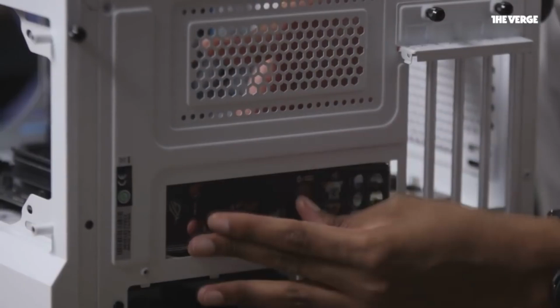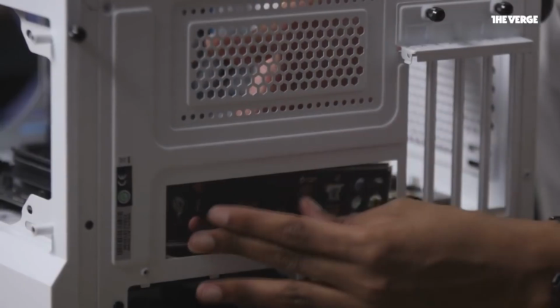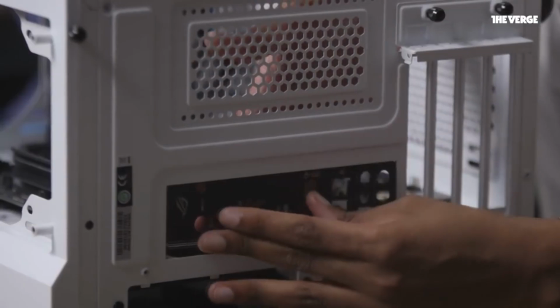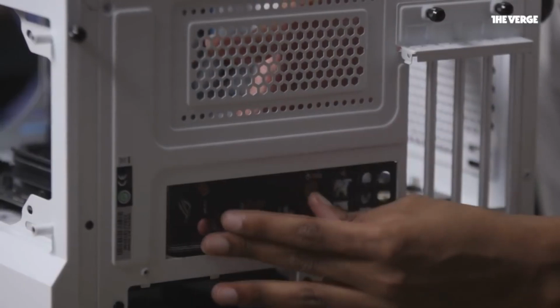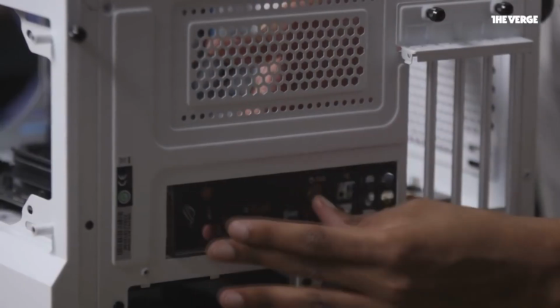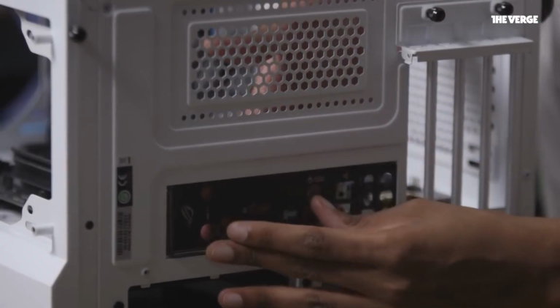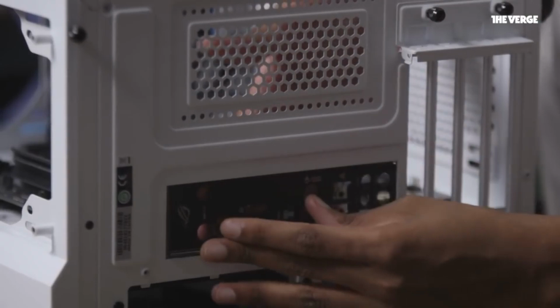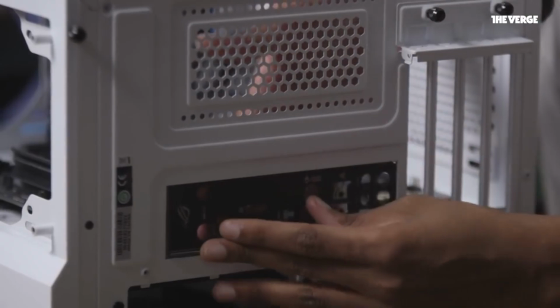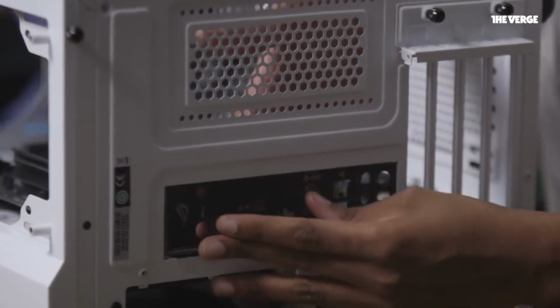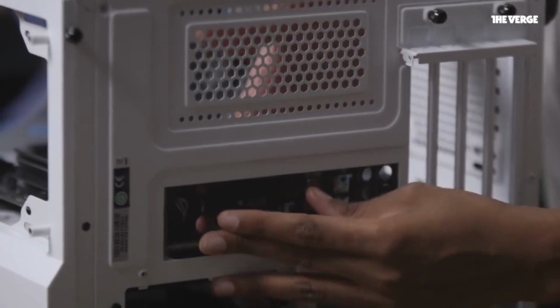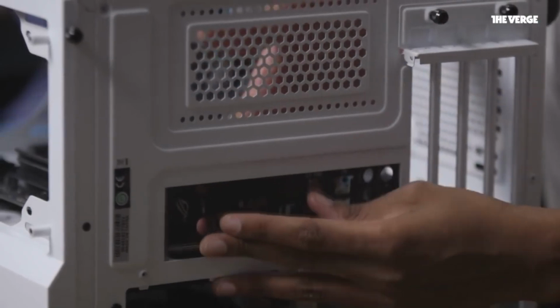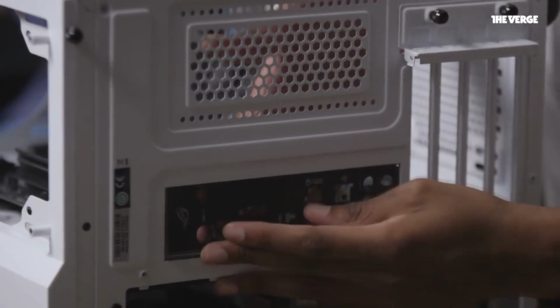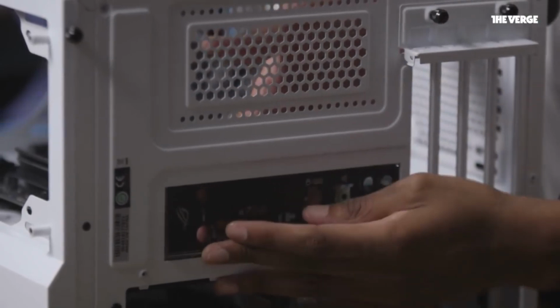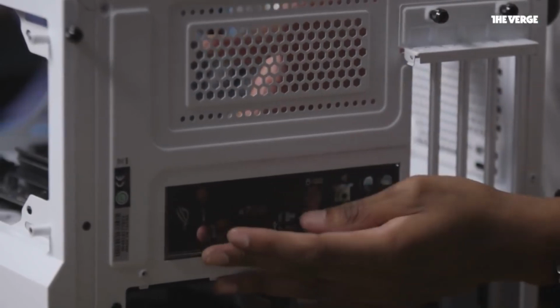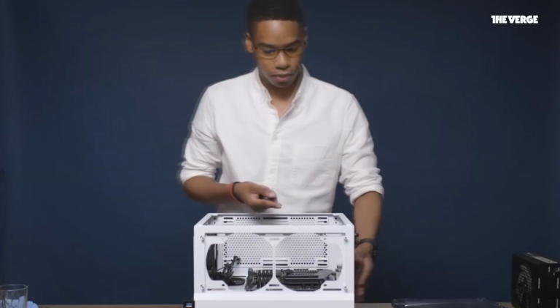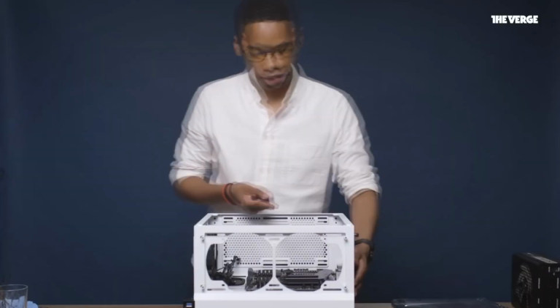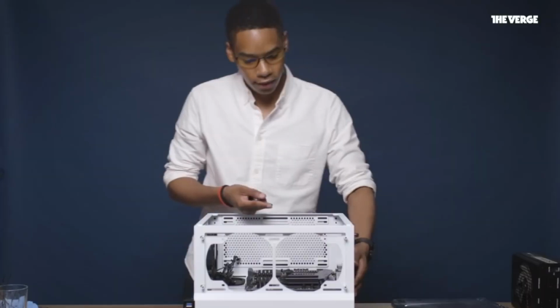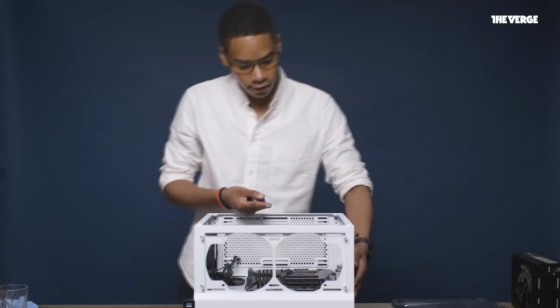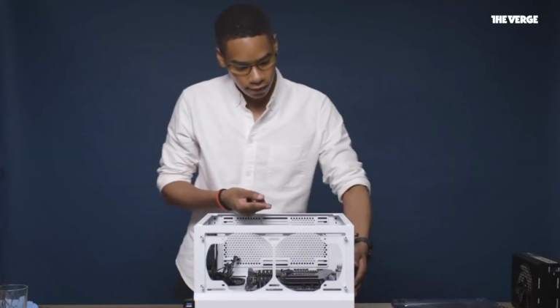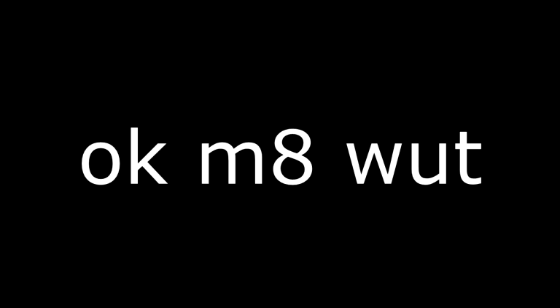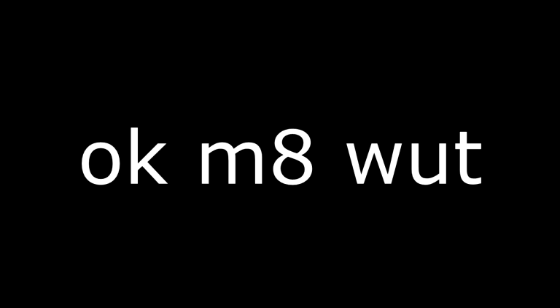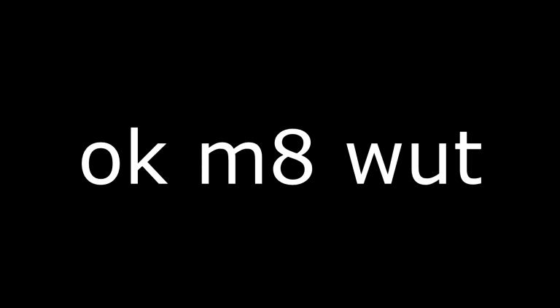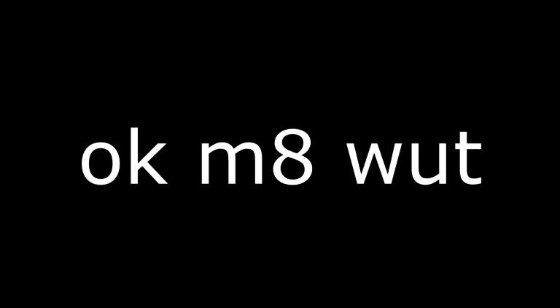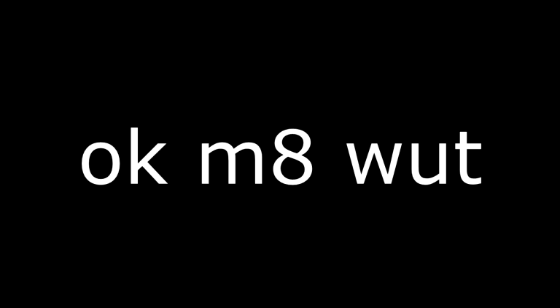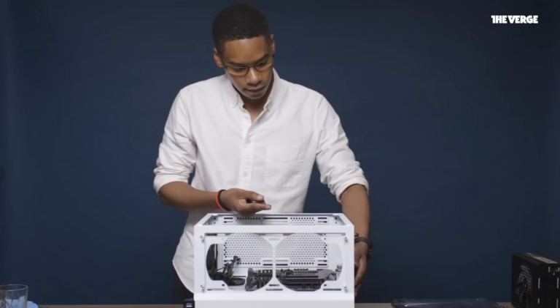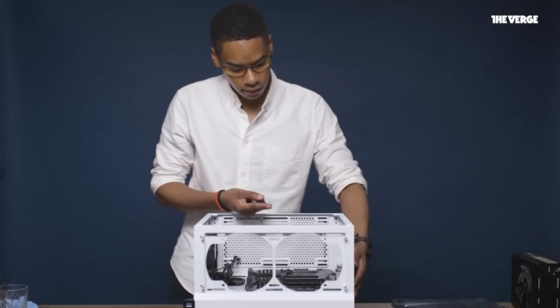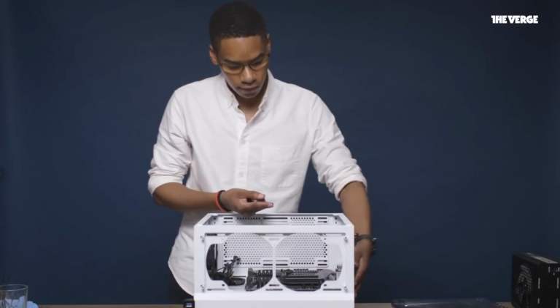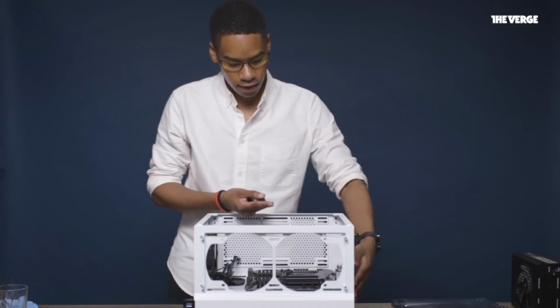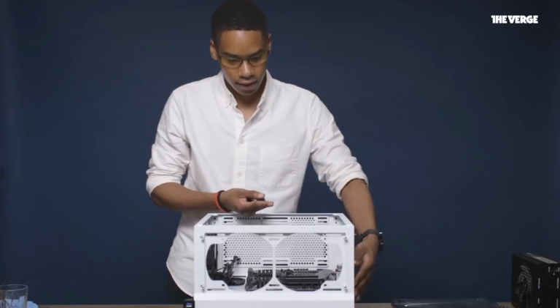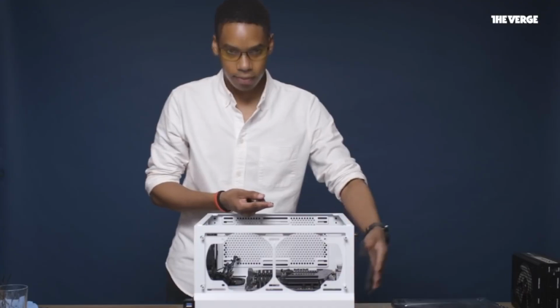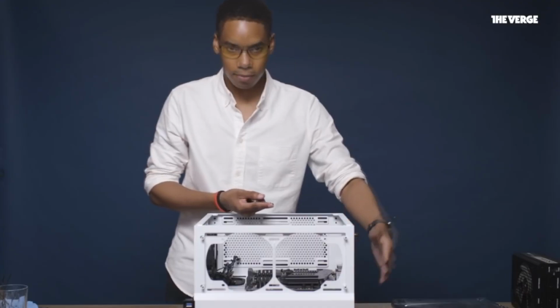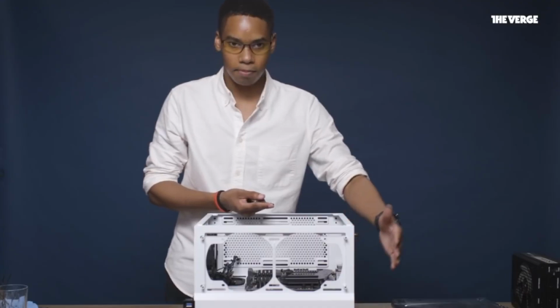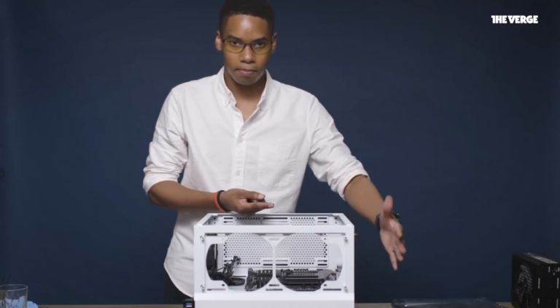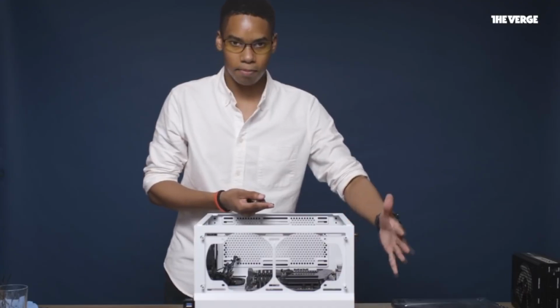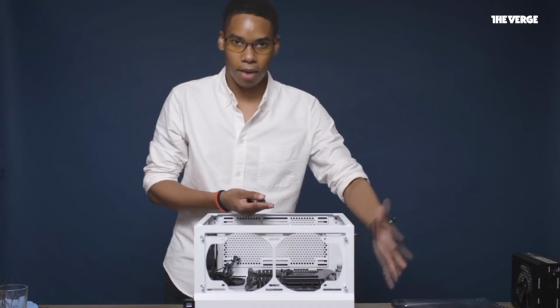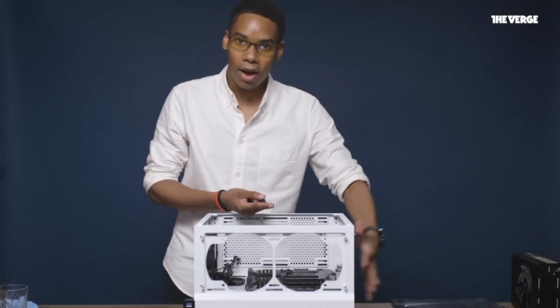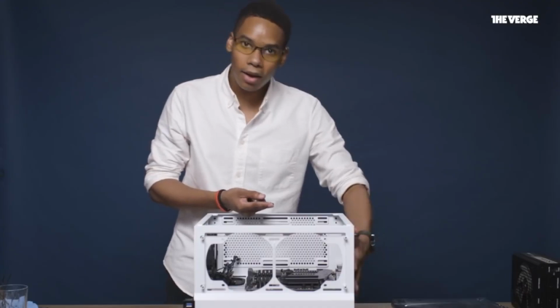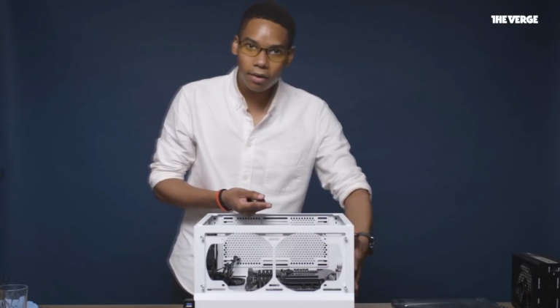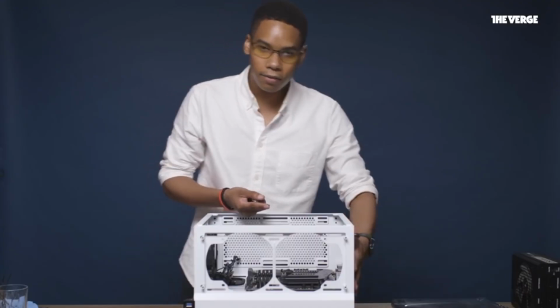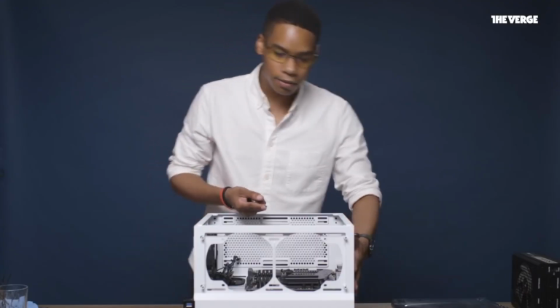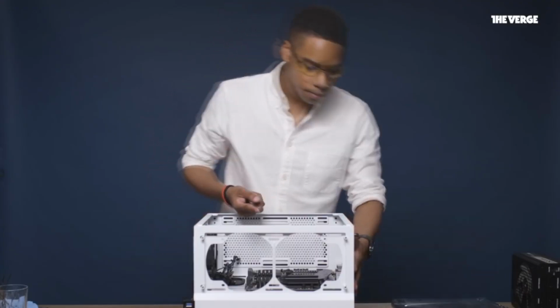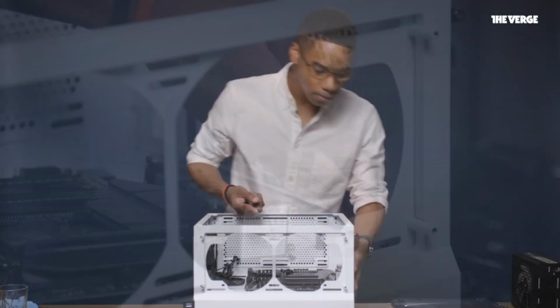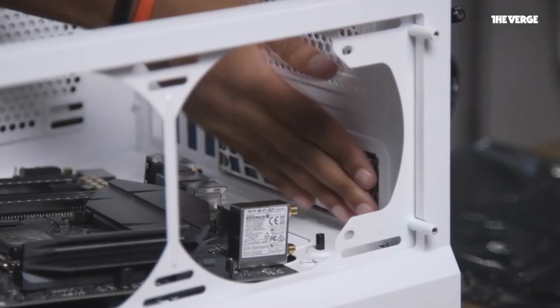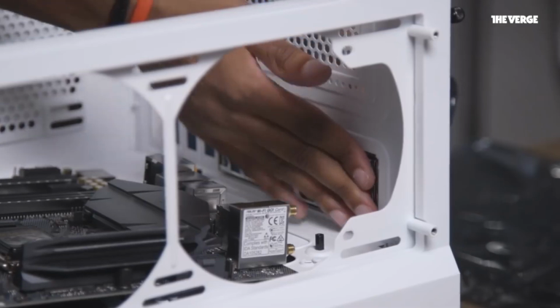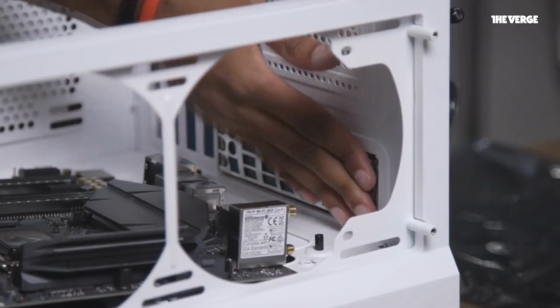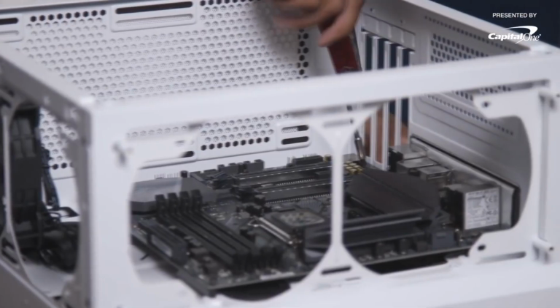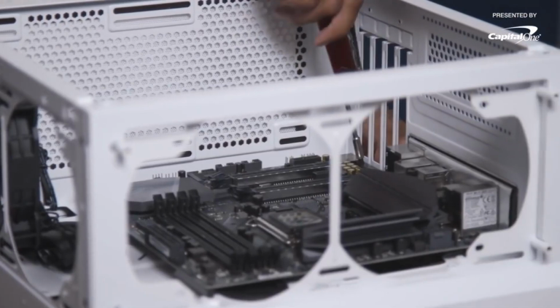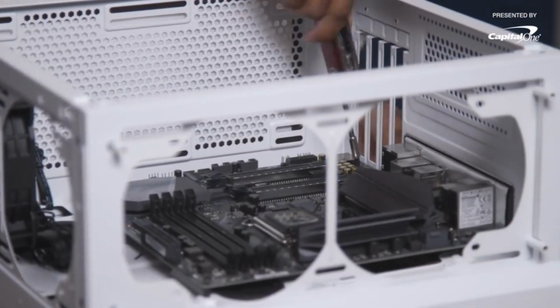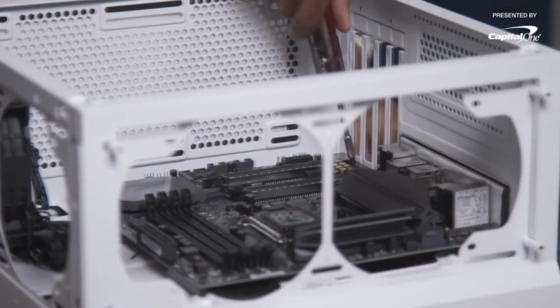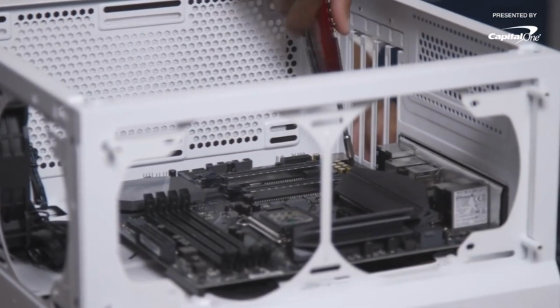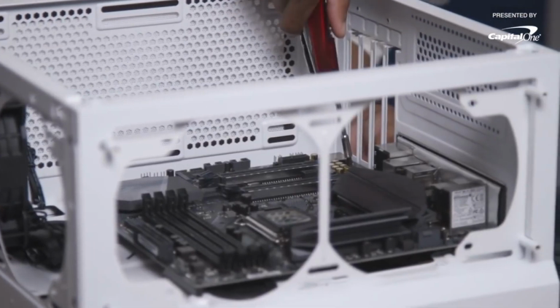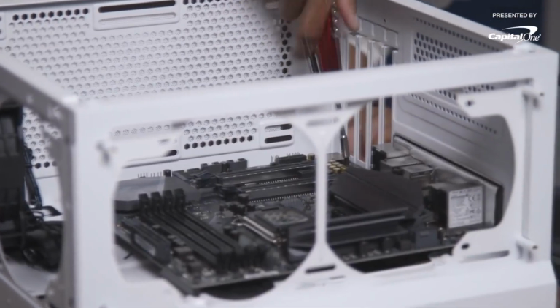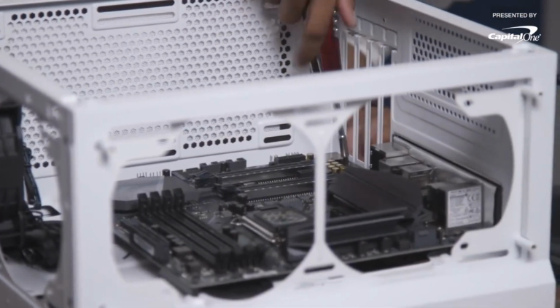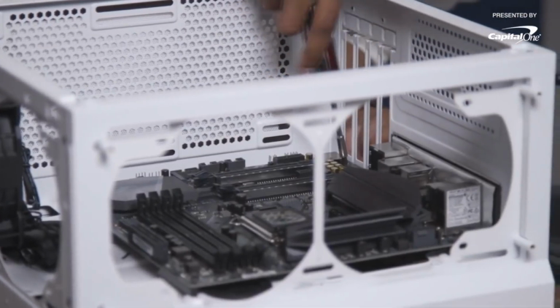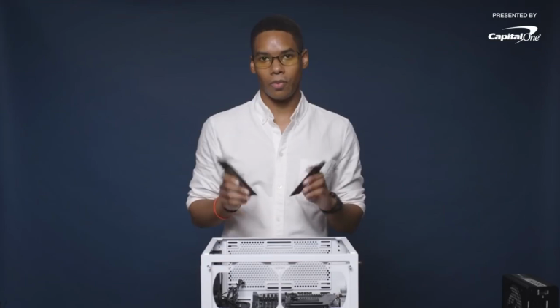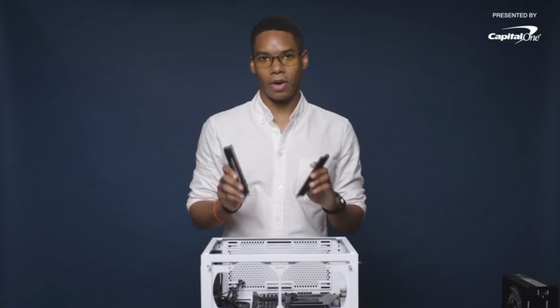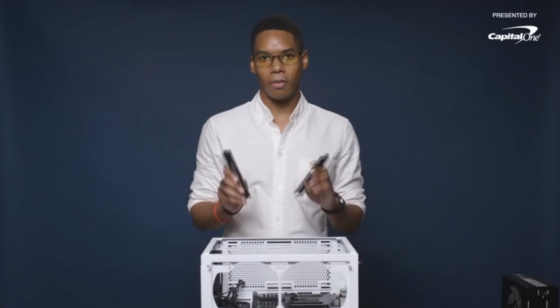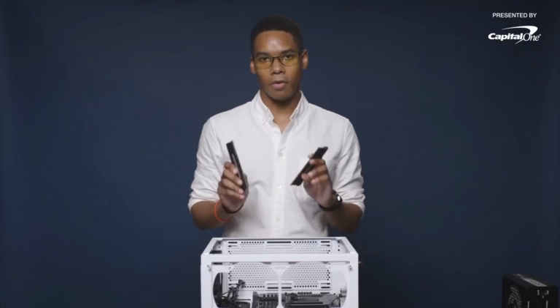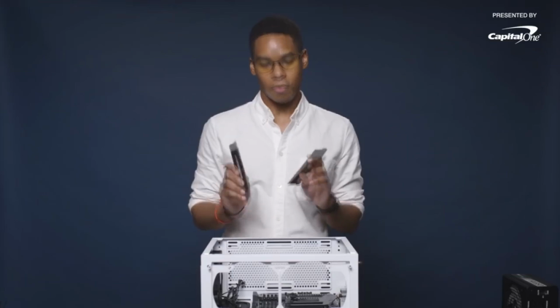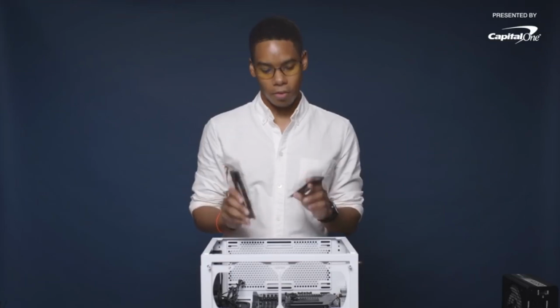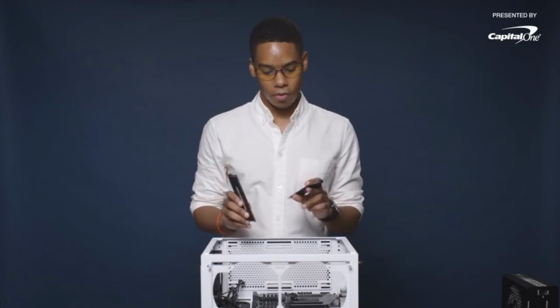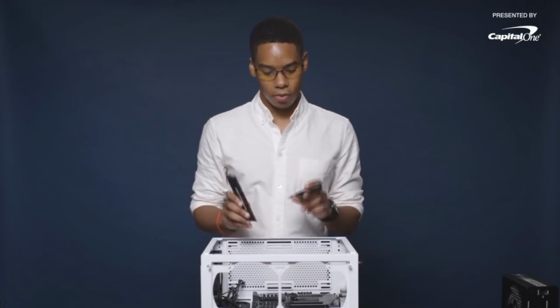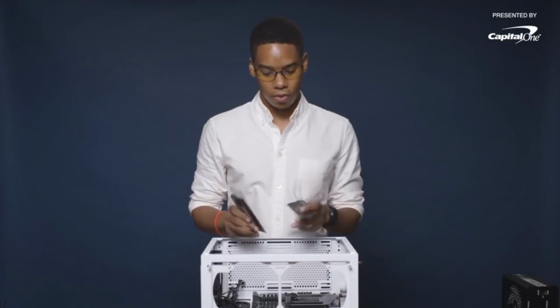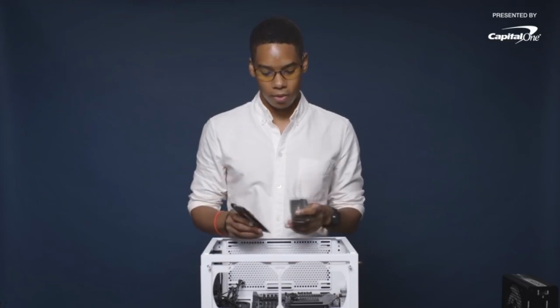Pay close attention to the brace that goes at the back of the computer. Next, we're going to install the RAM on the motherboard.